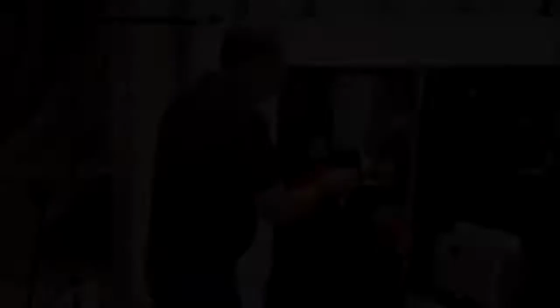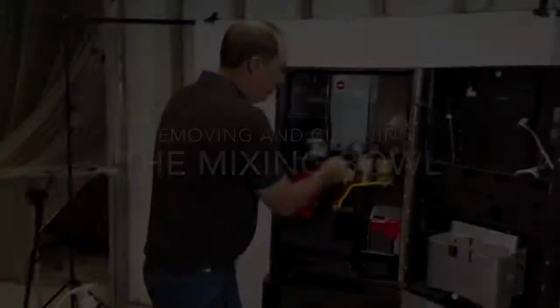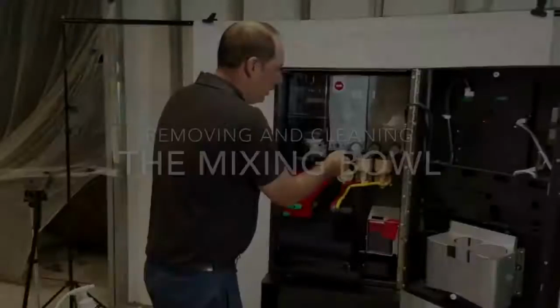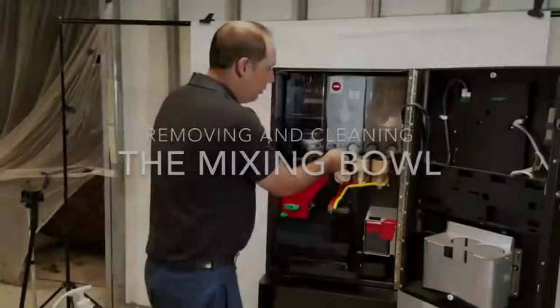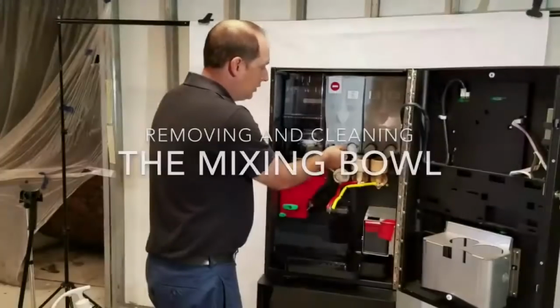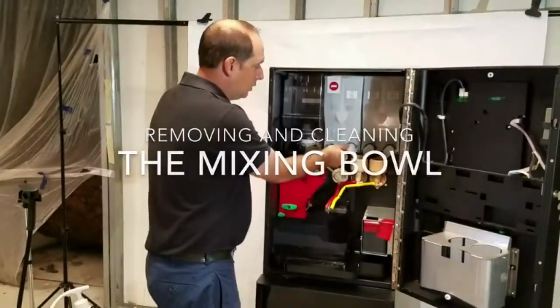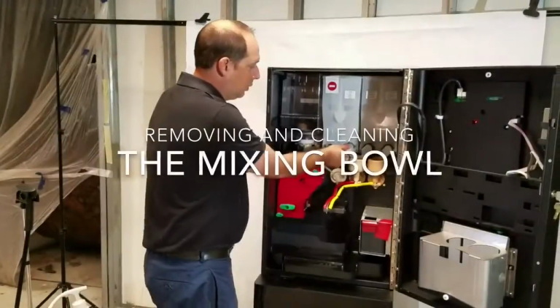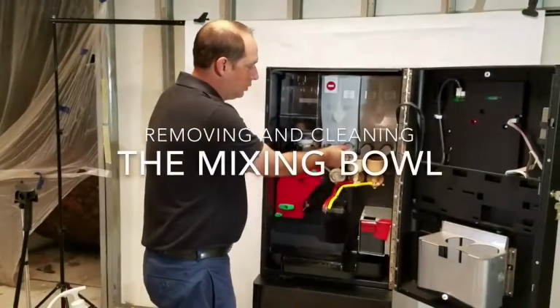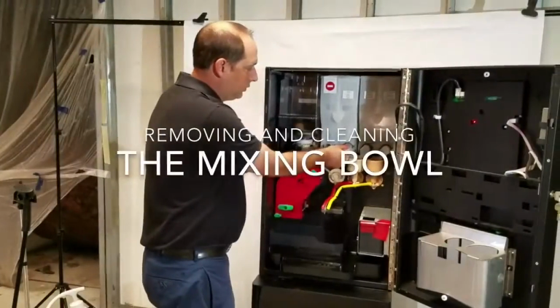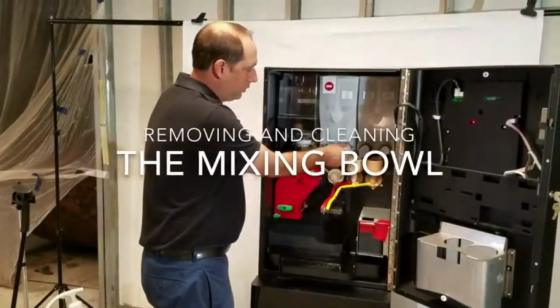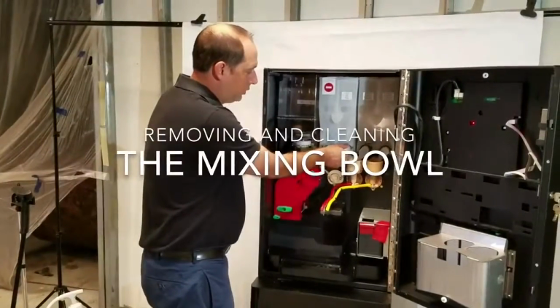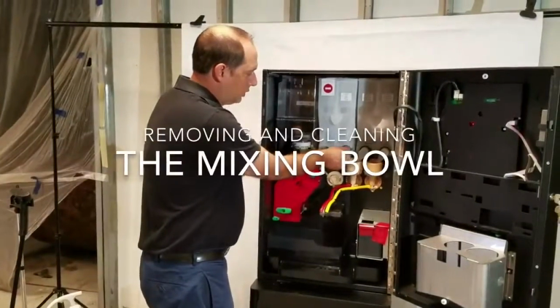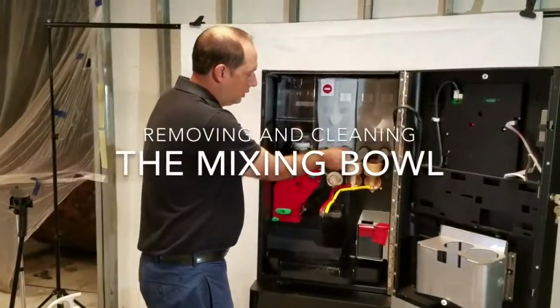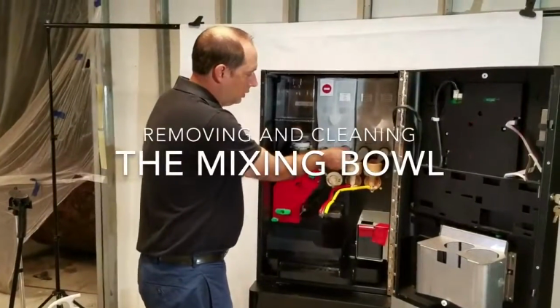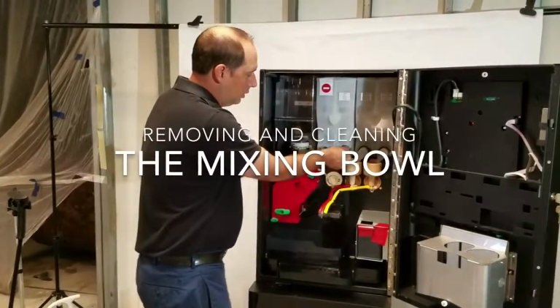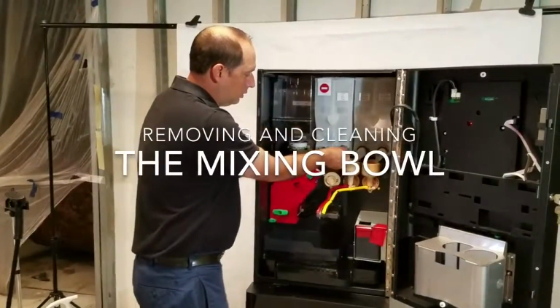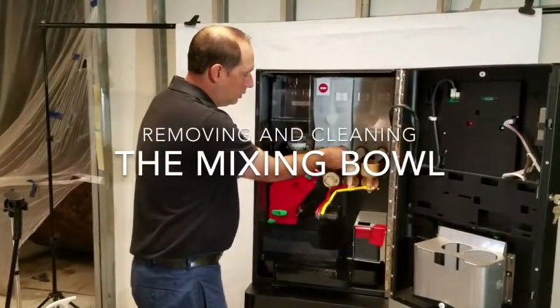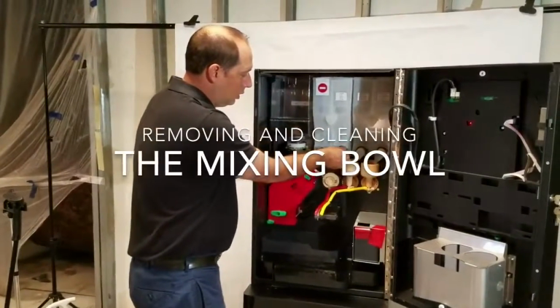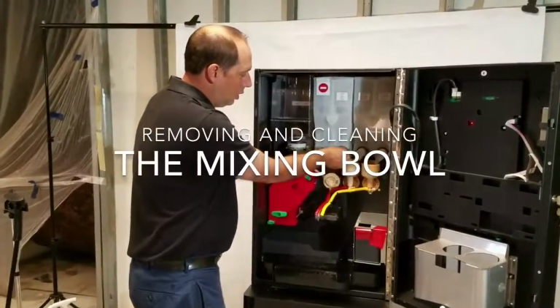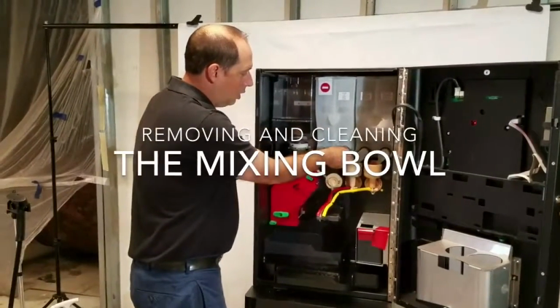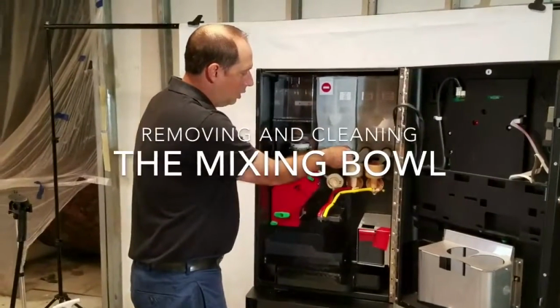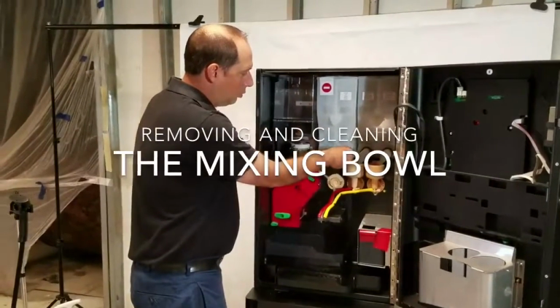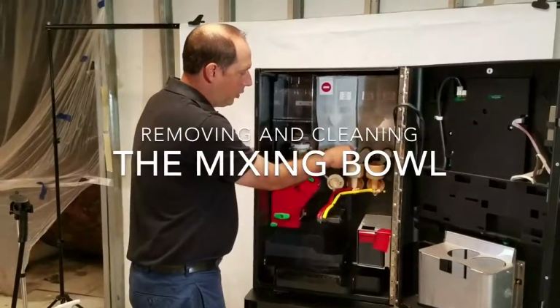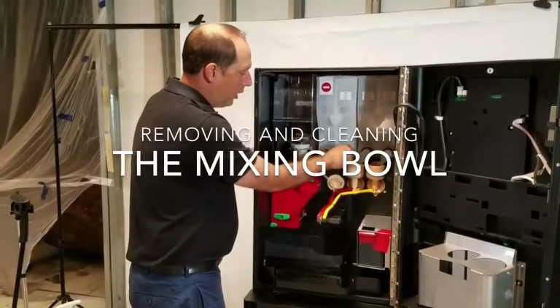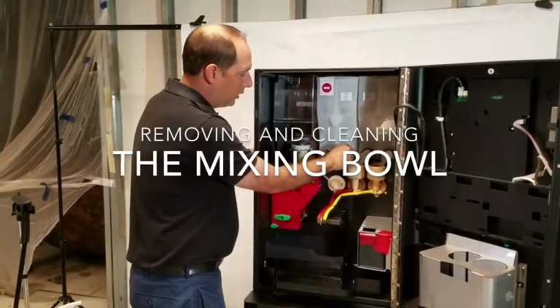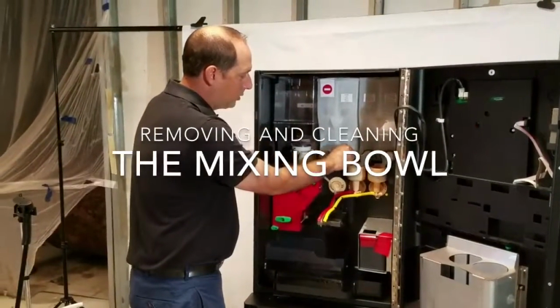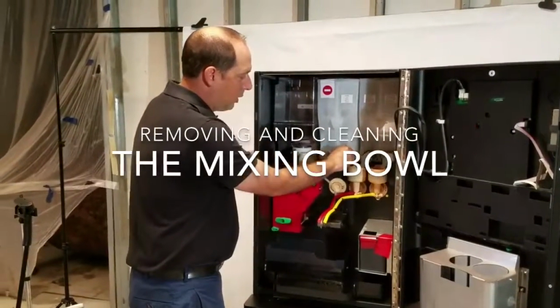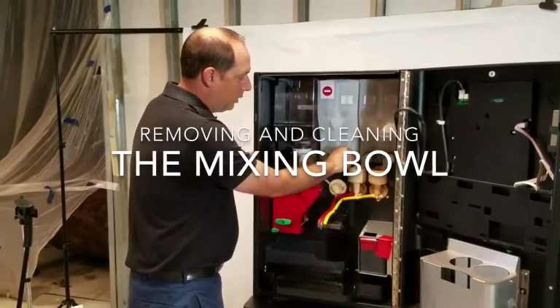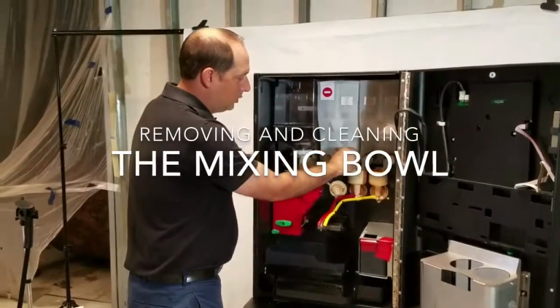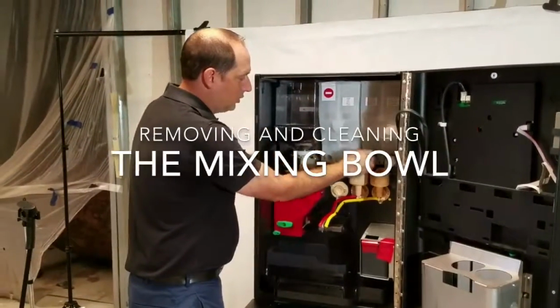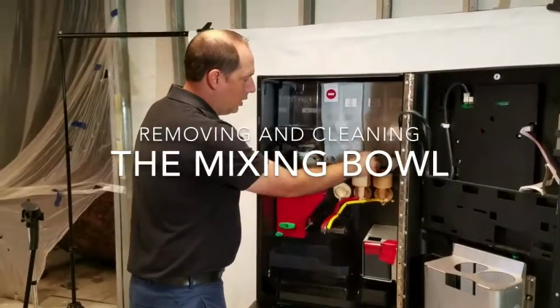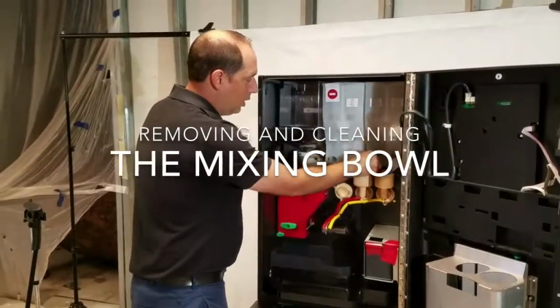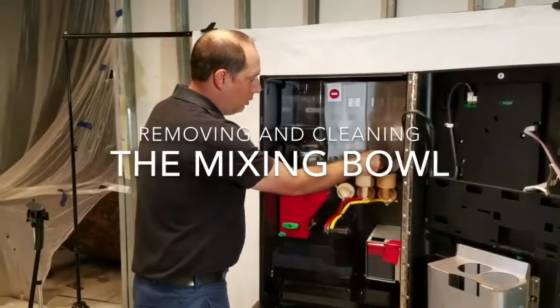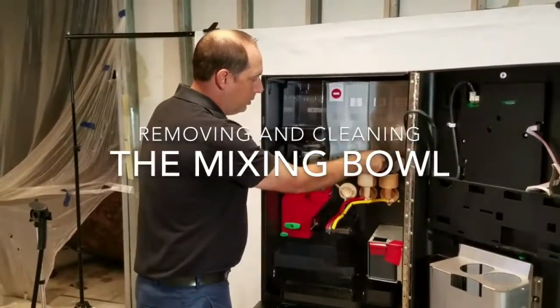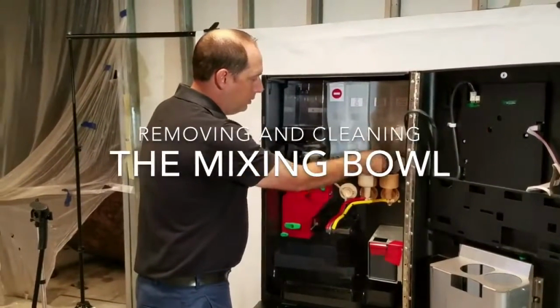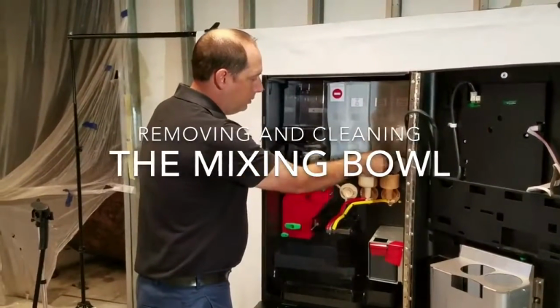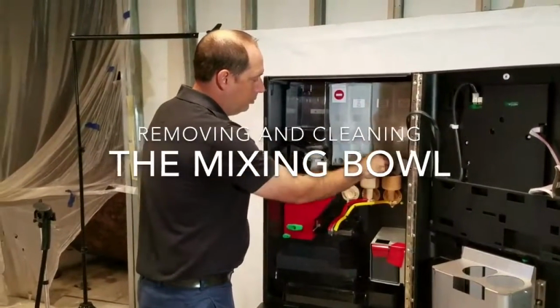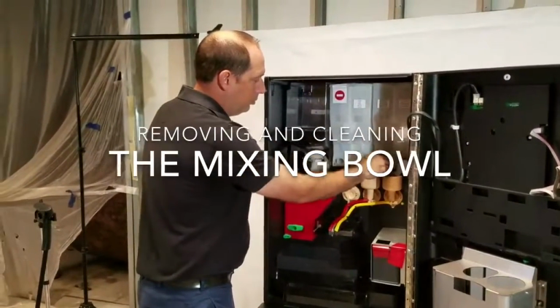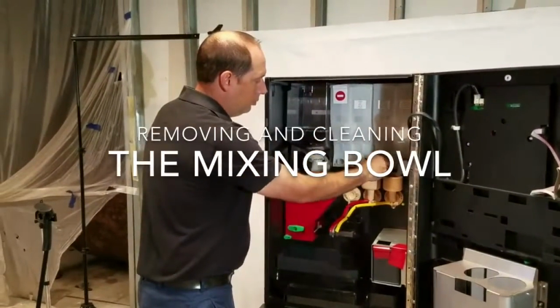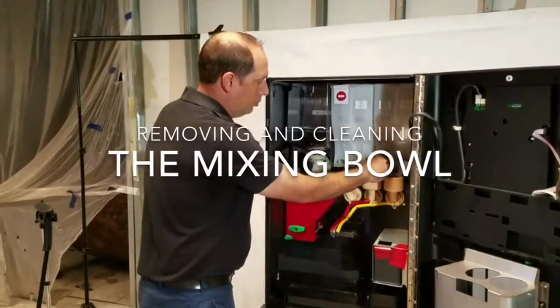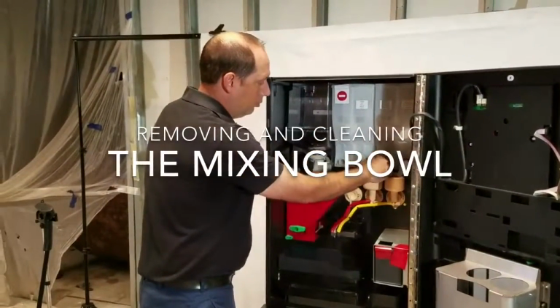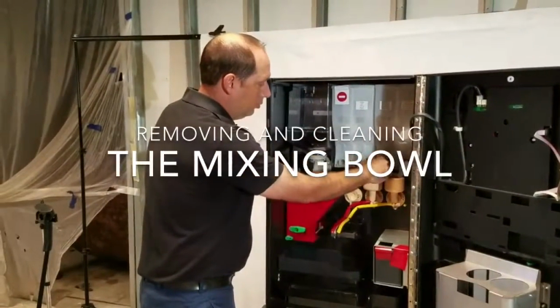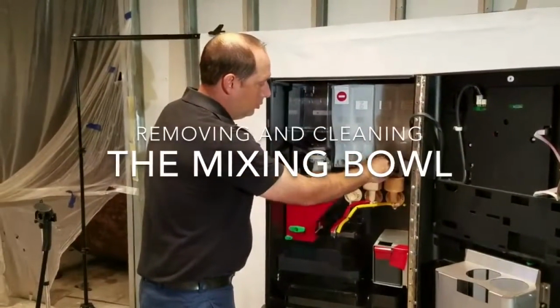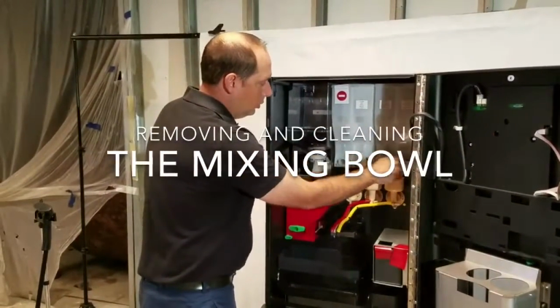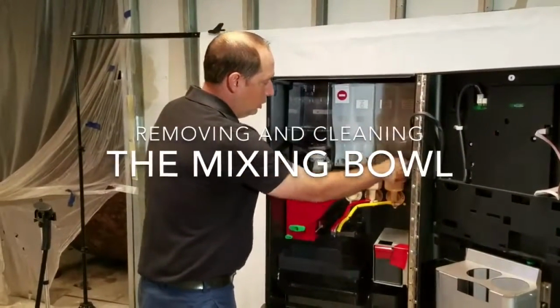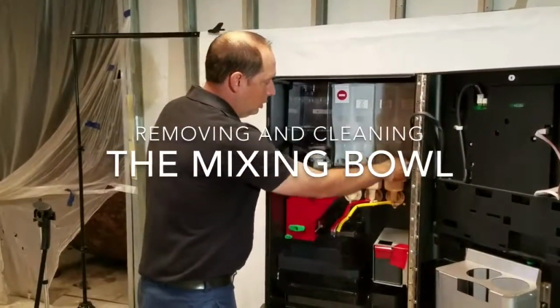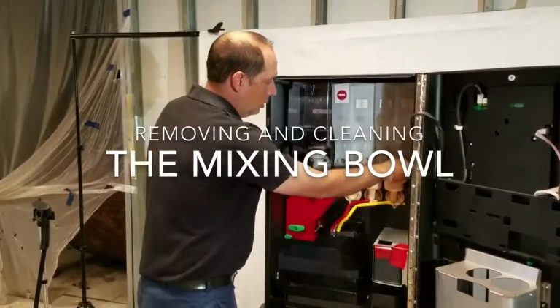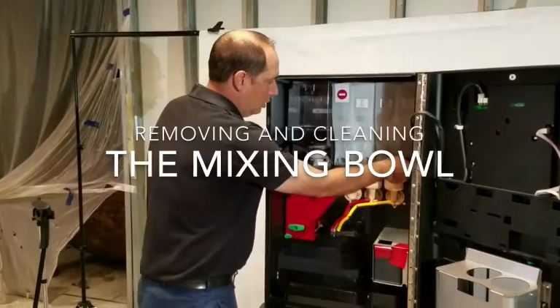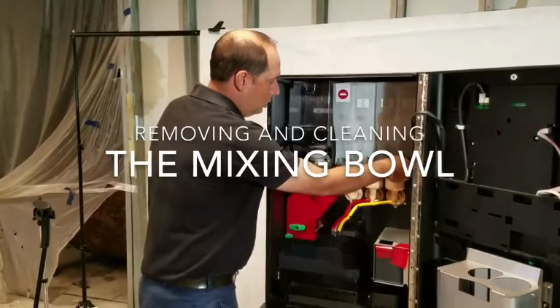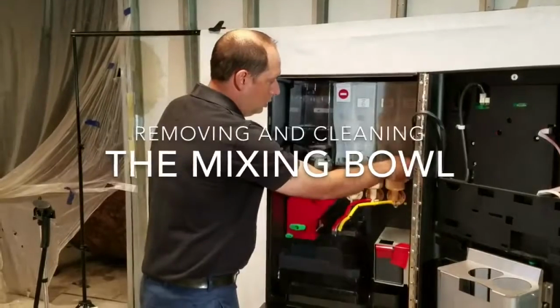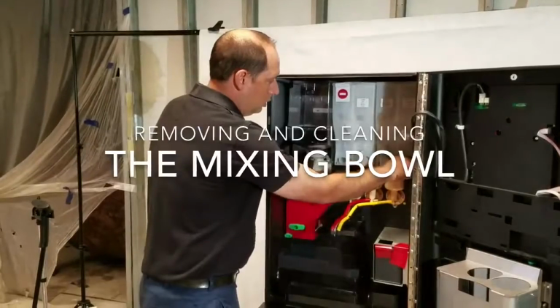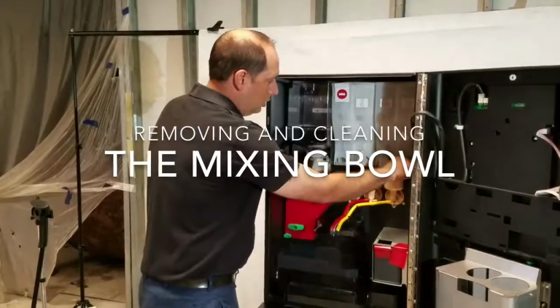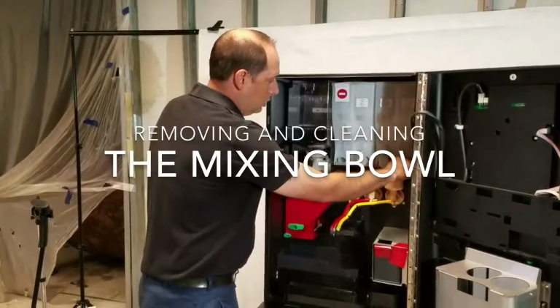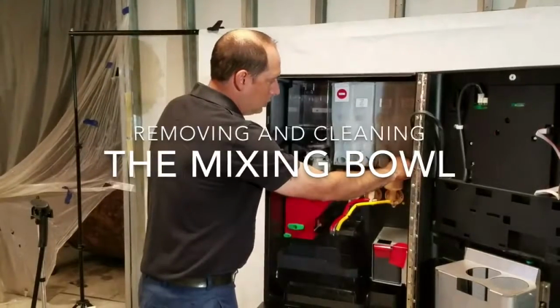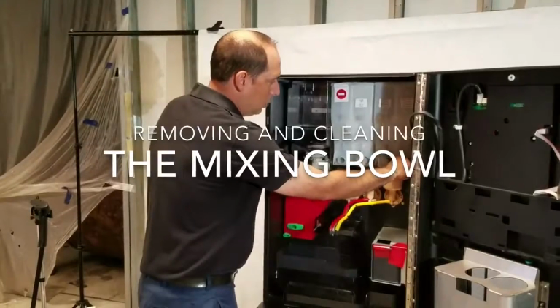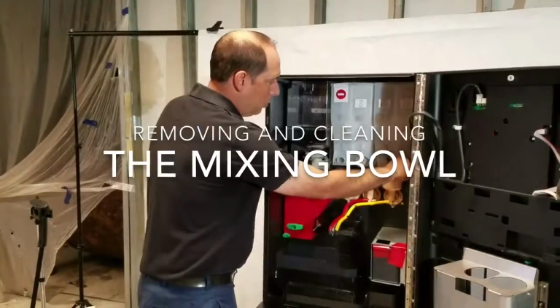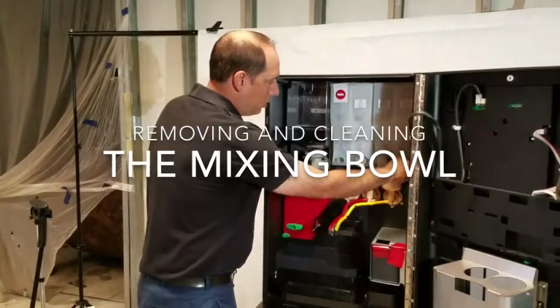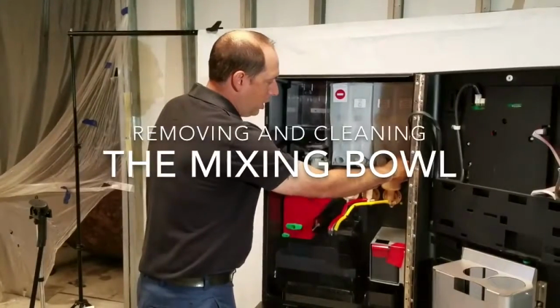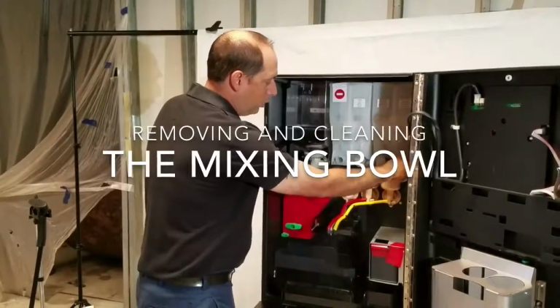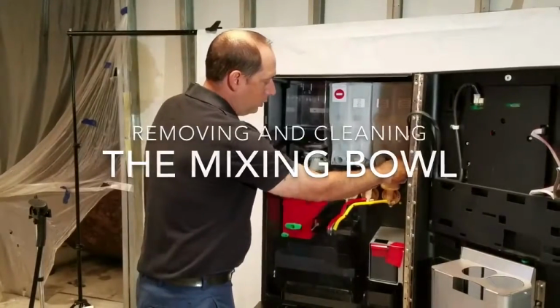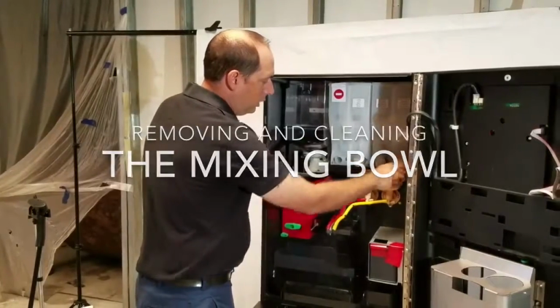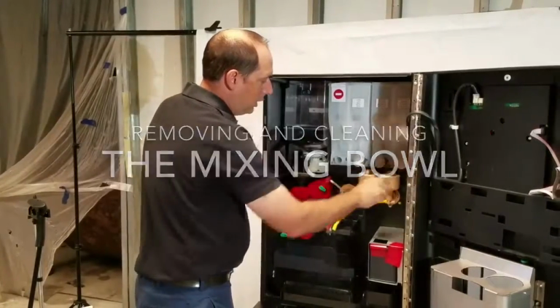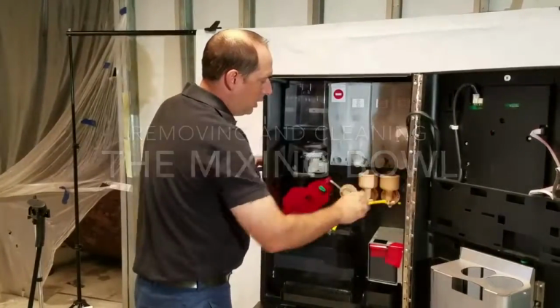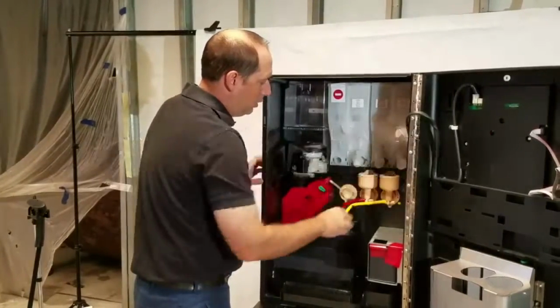To clean the mixing bowls first, turn all the product spouts up so no product will leak out.